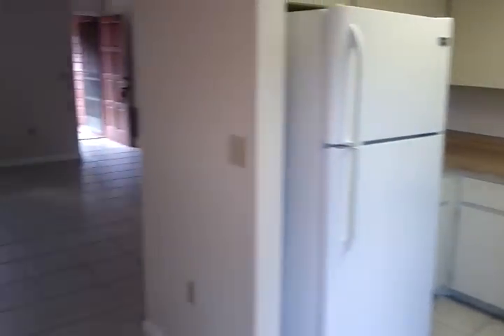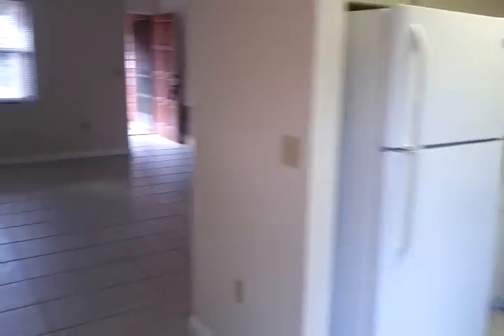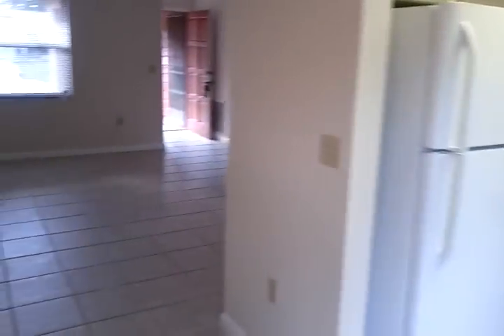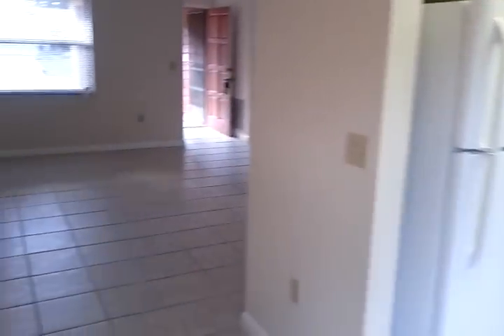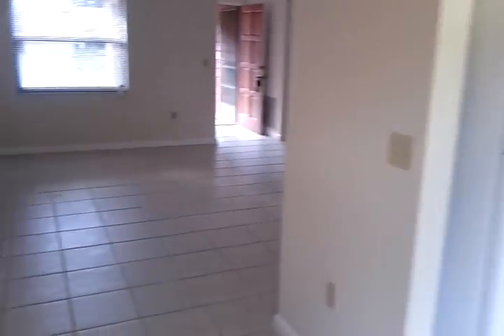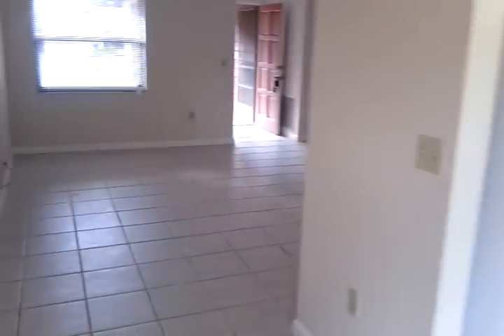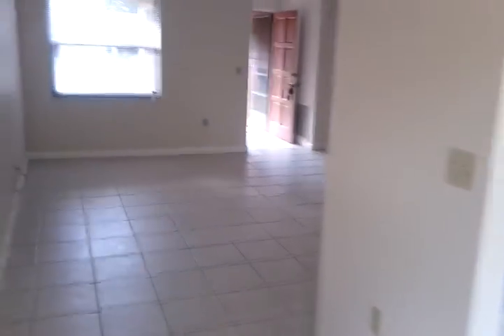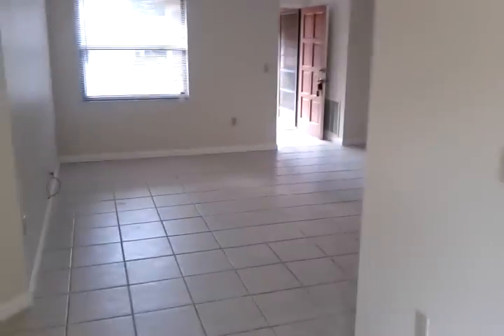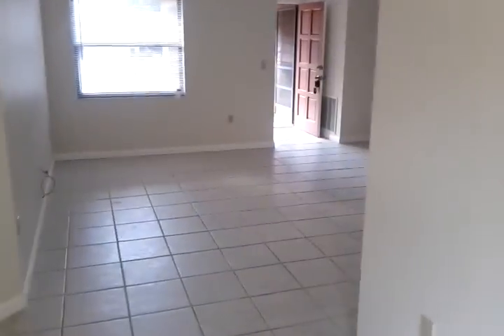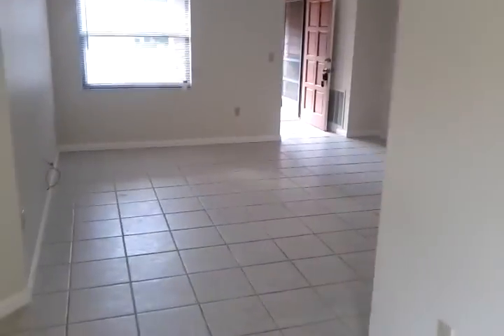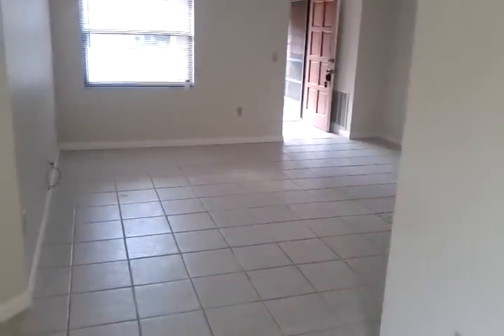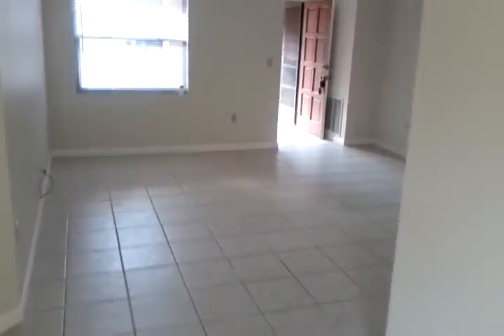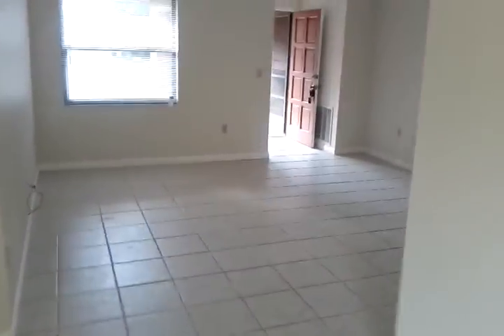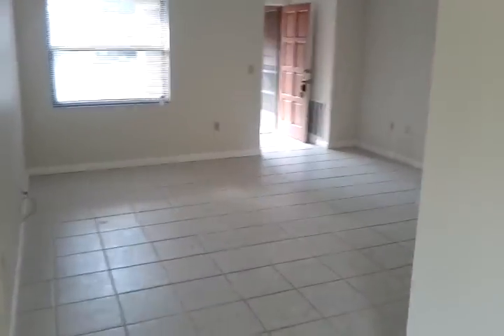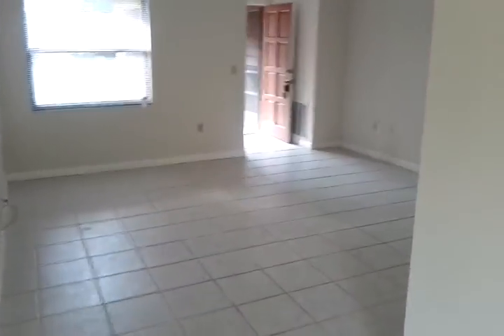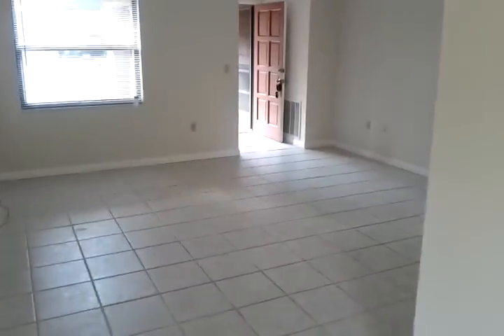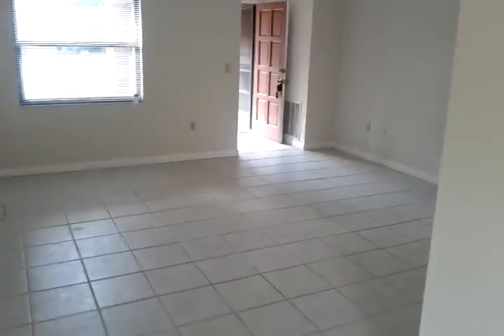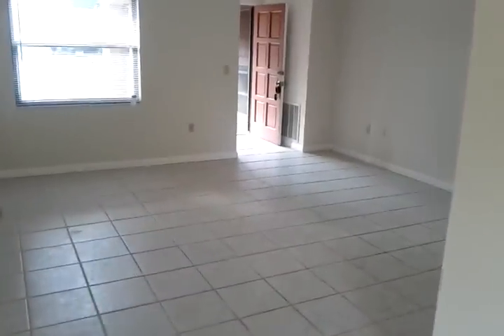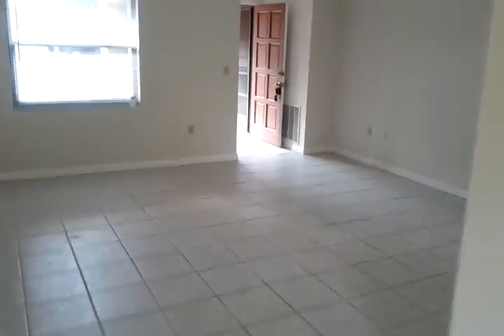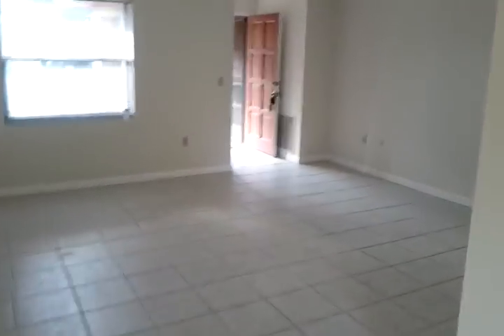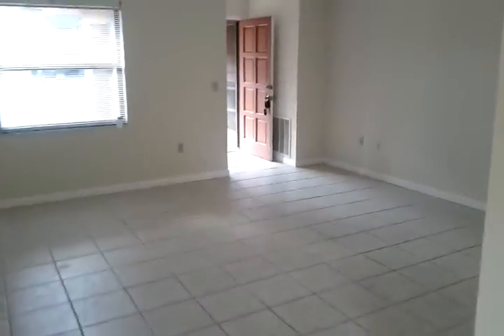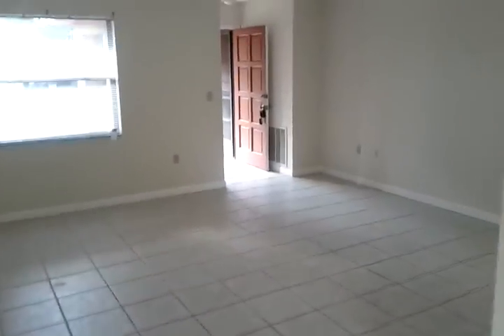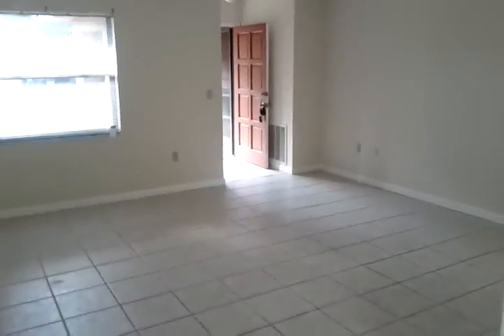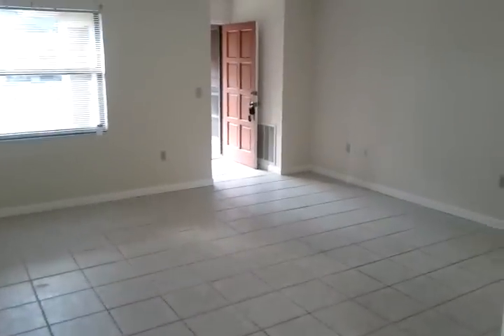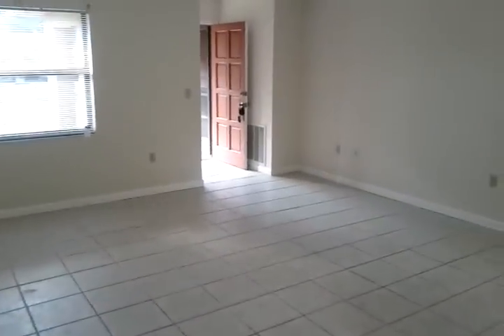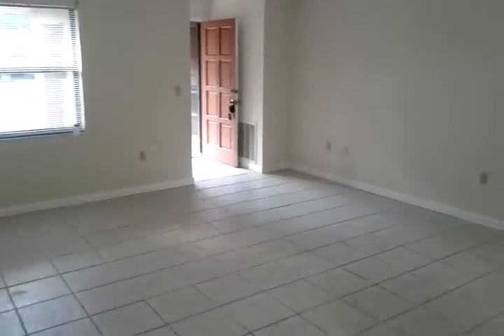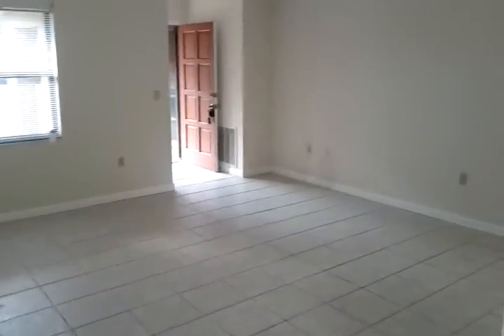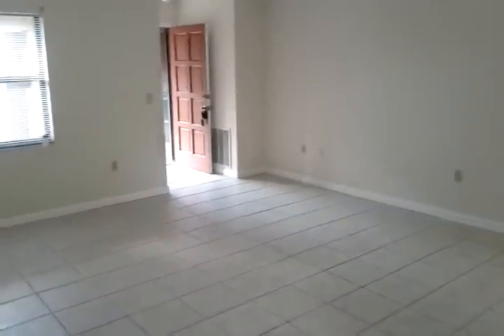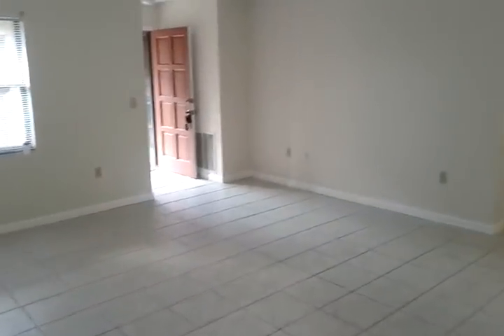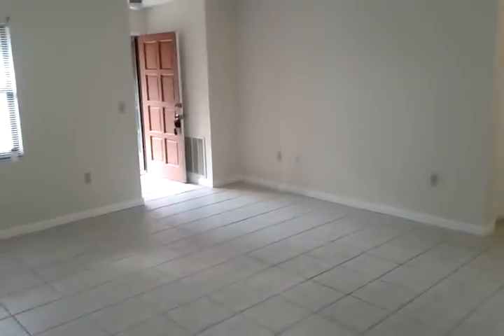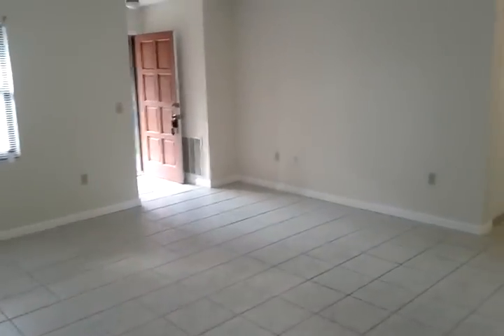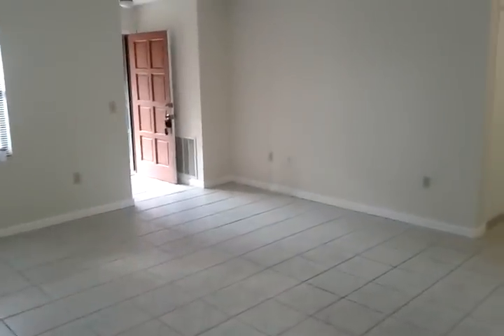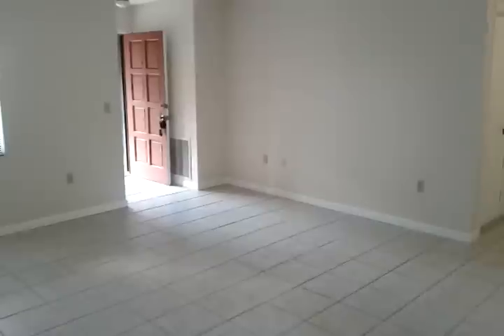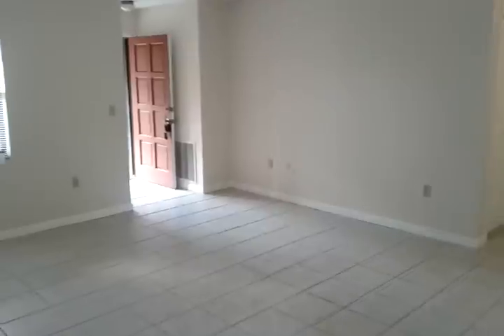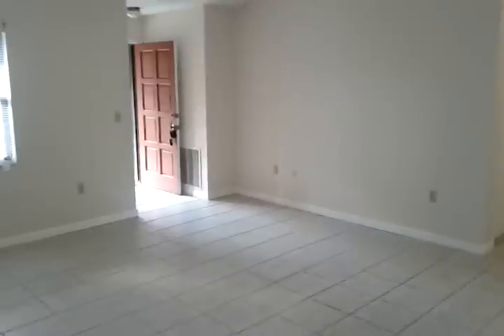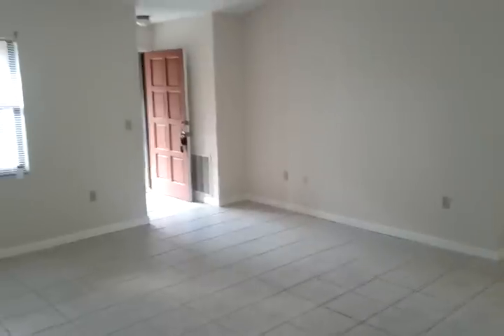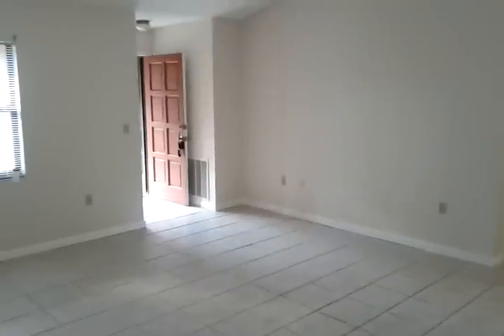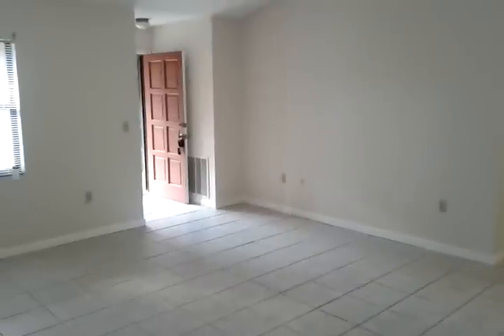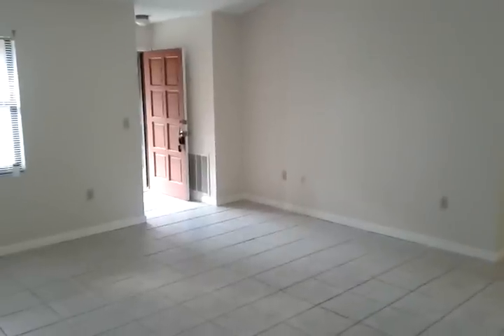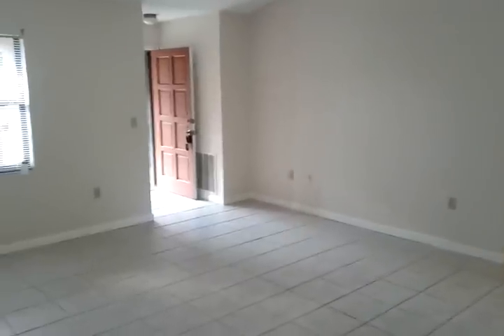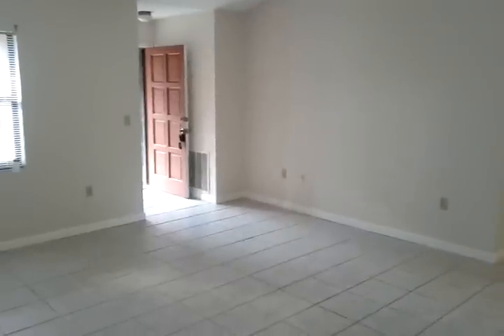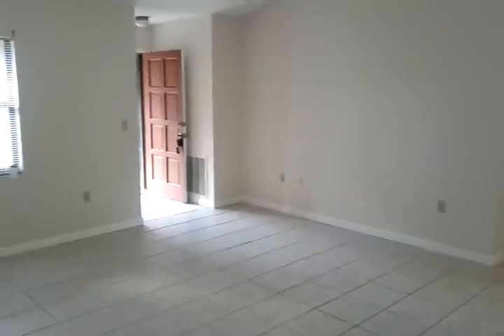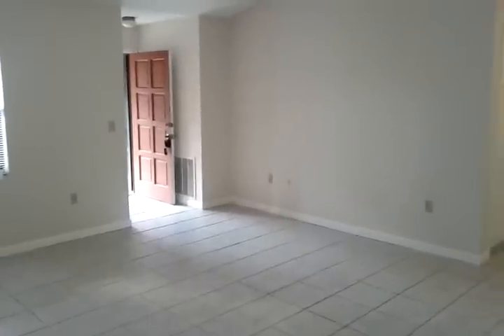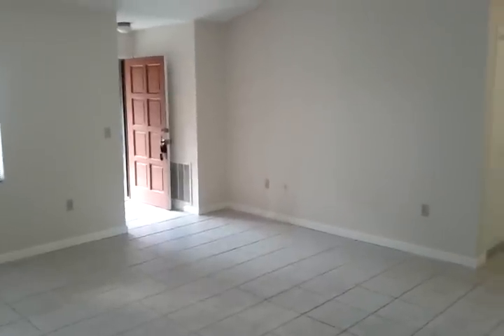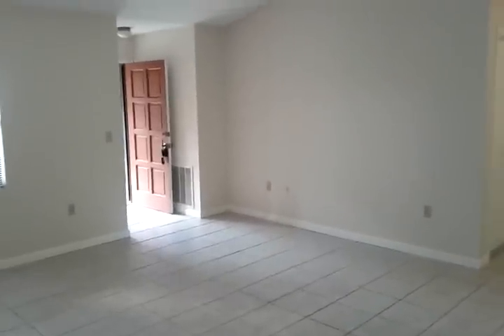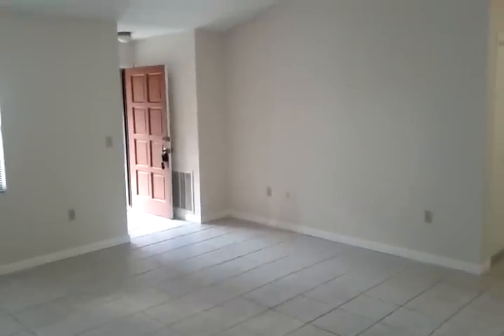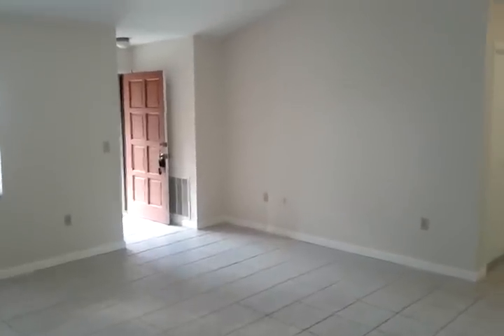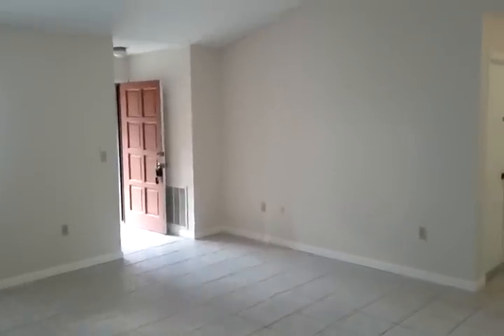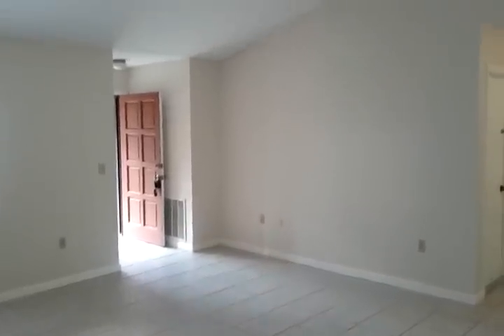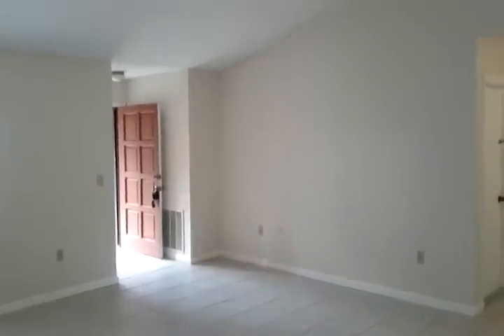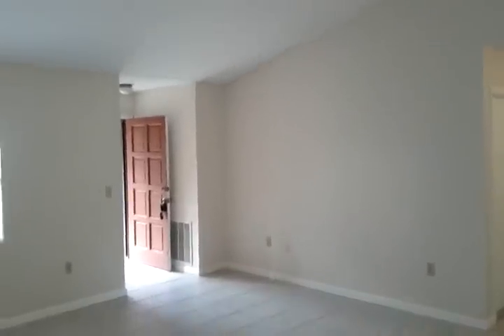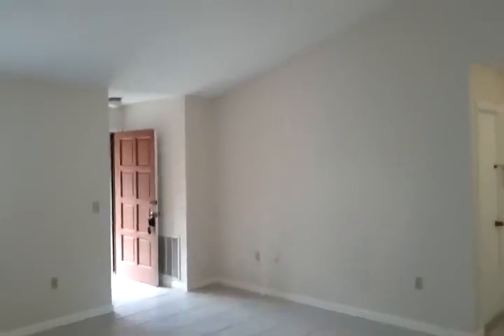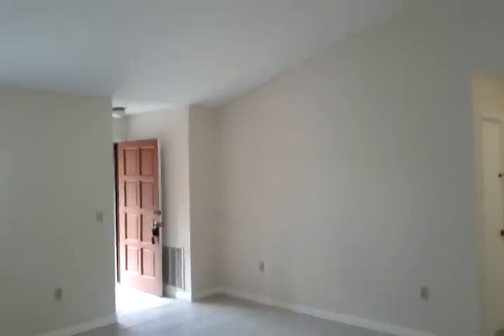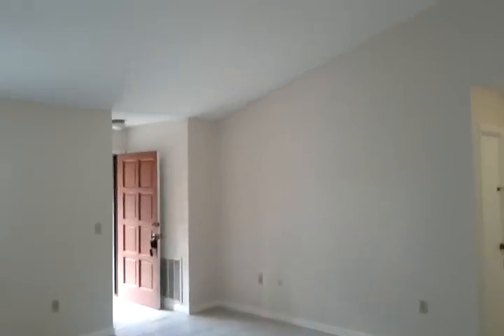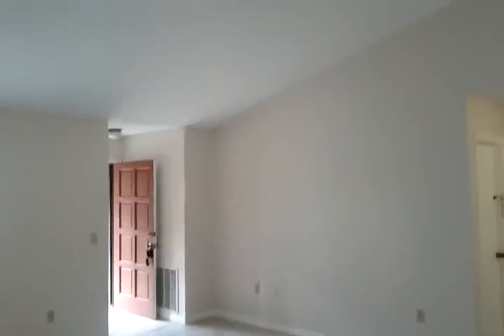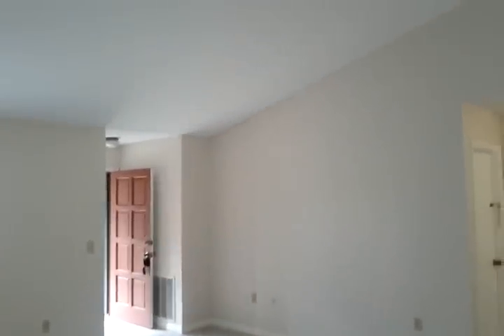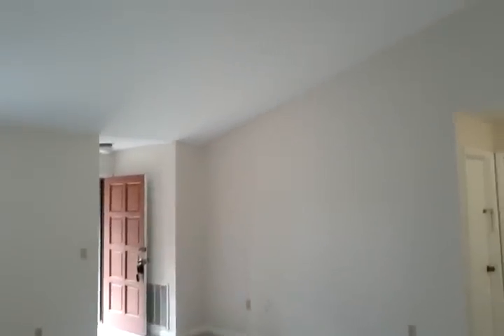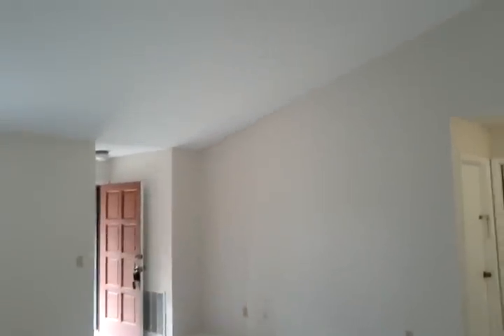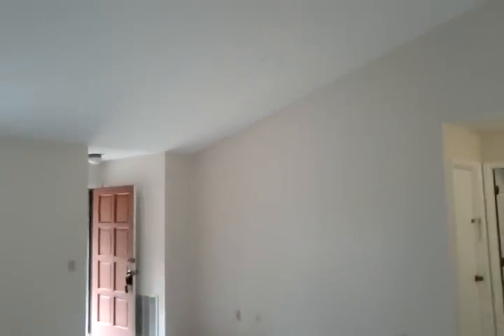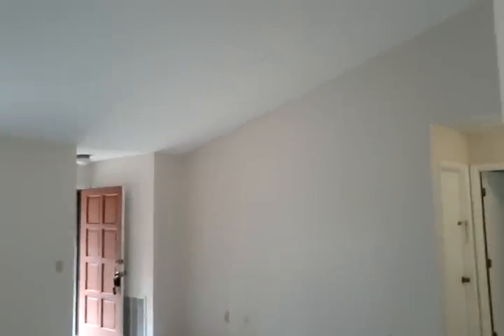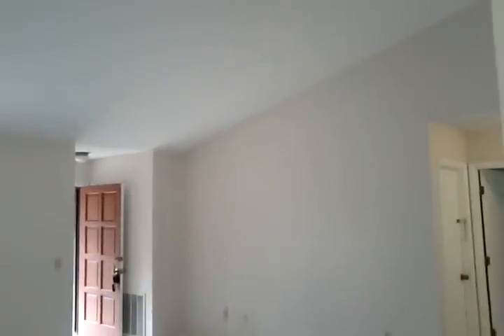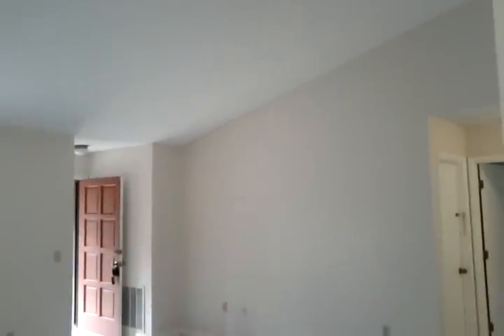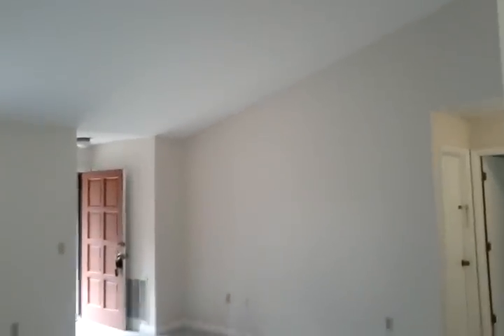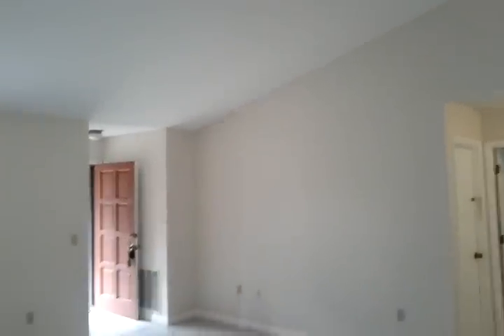Here is a view of the family room or great room. As you can see, it has high ceilings.